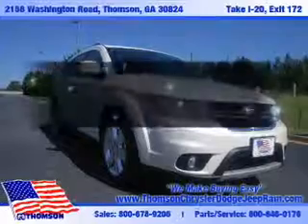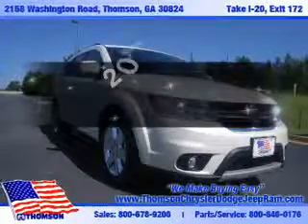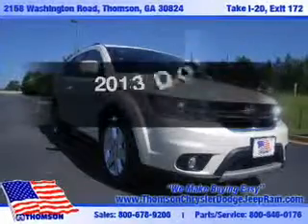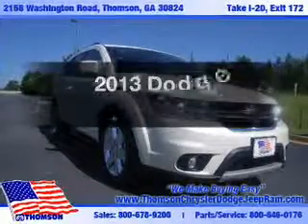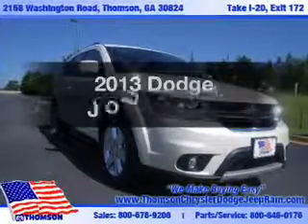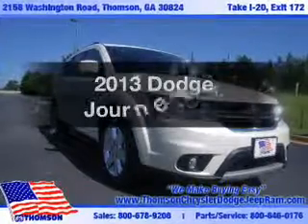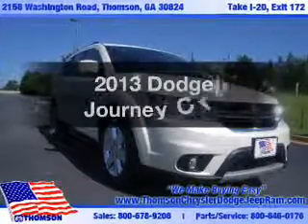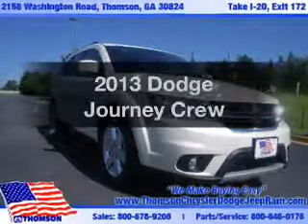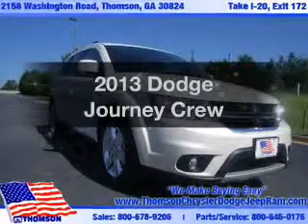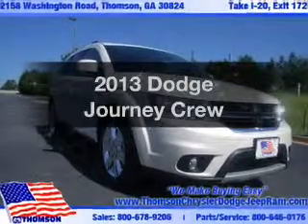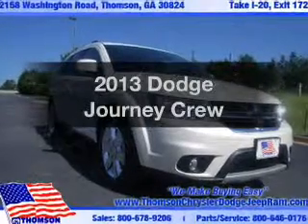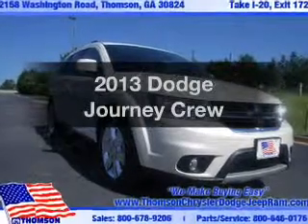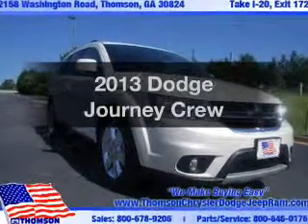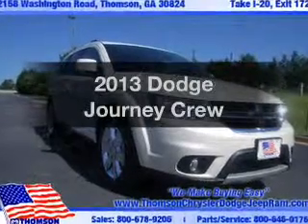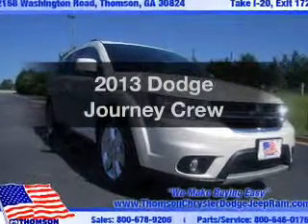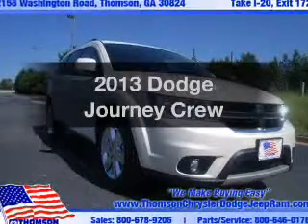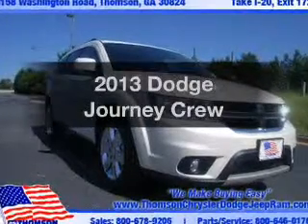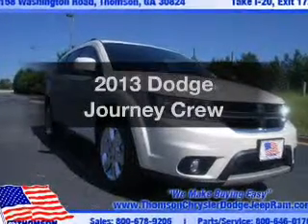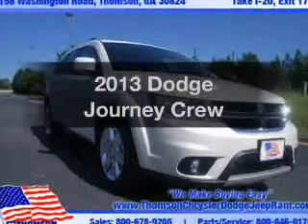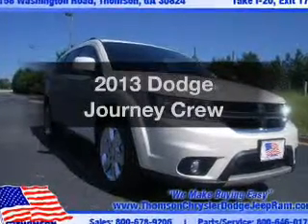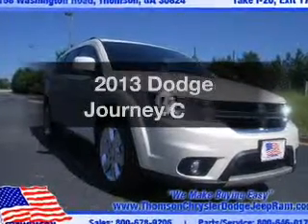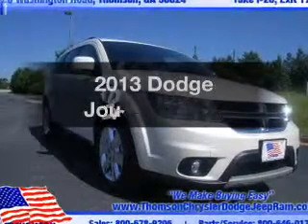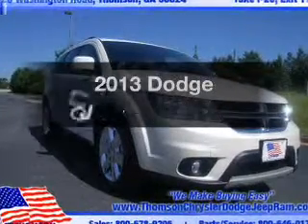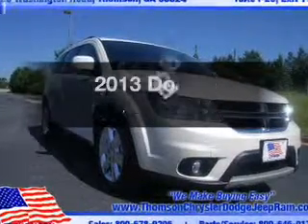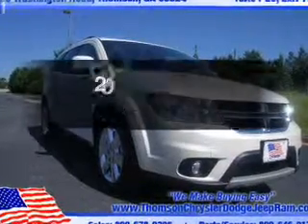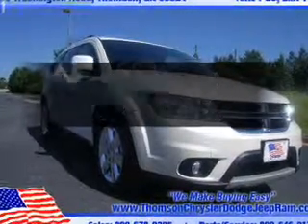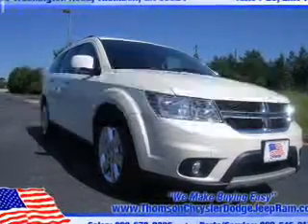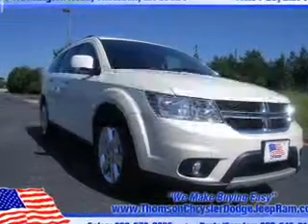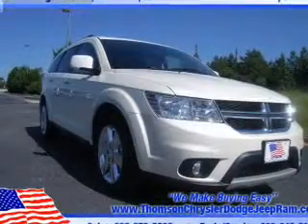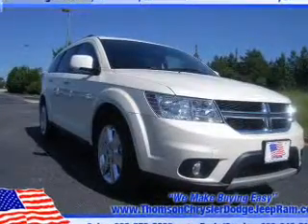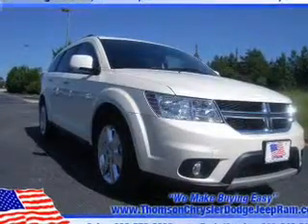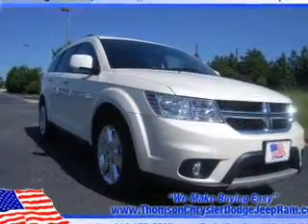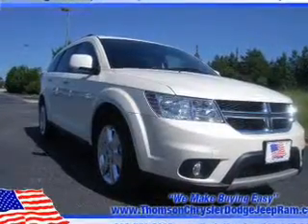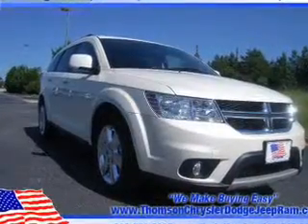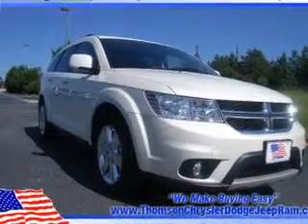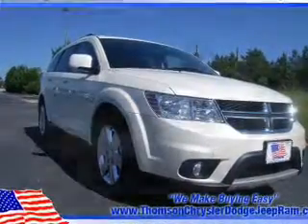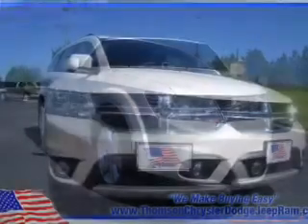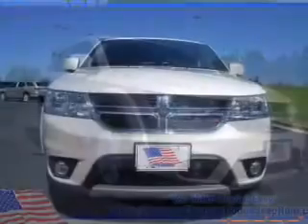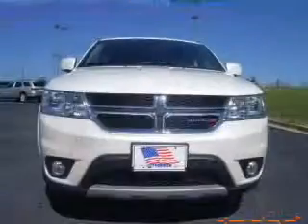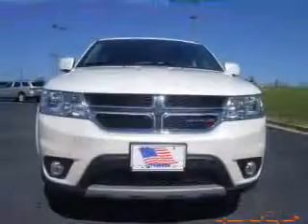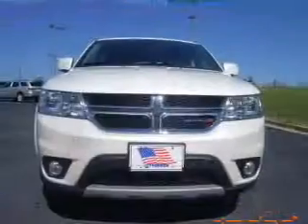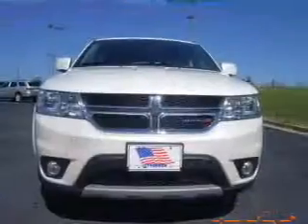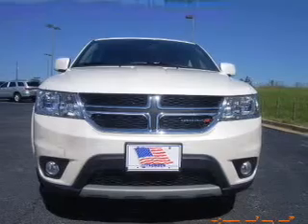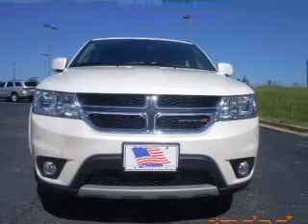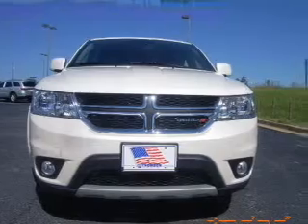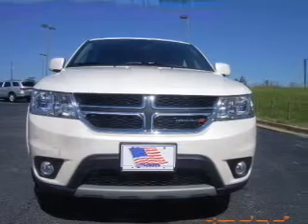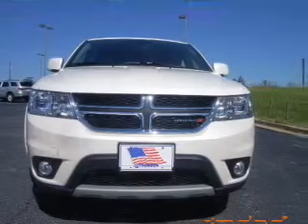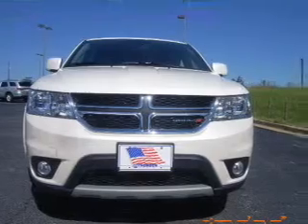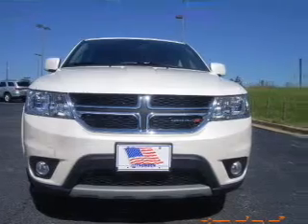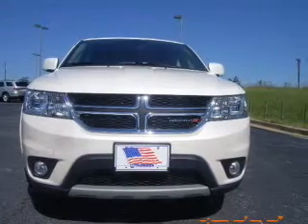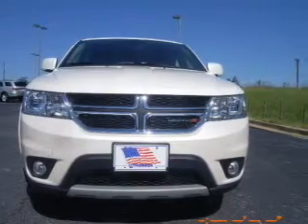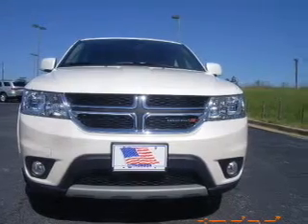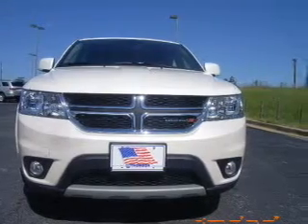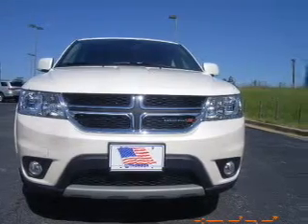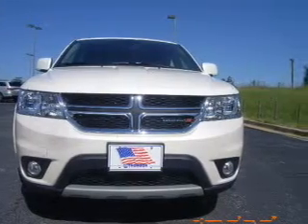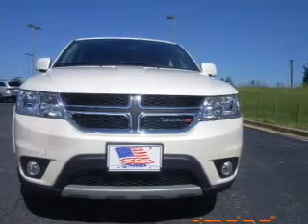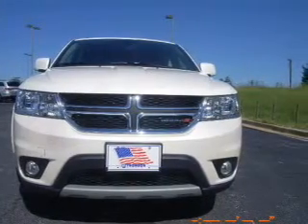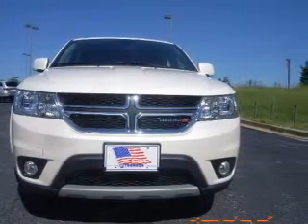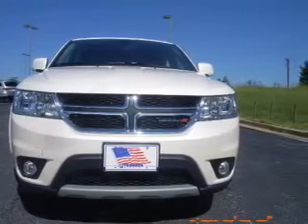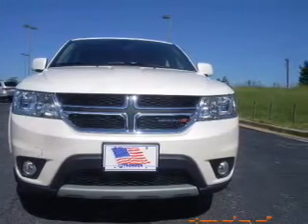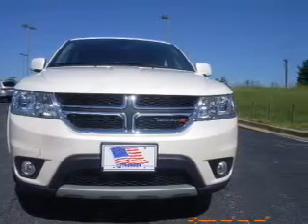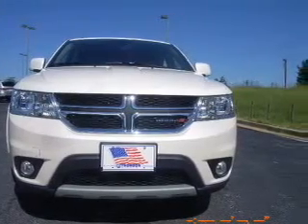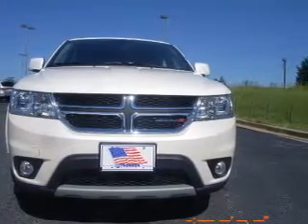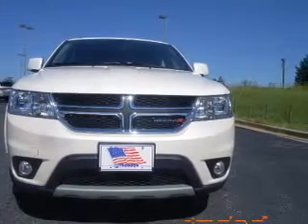Imagine yourself in this 2013 Dodge Journey. Everything you need under one roof with this great vehicle.